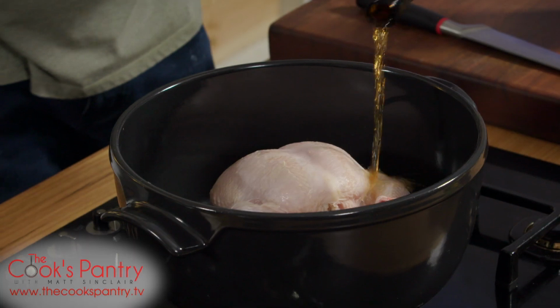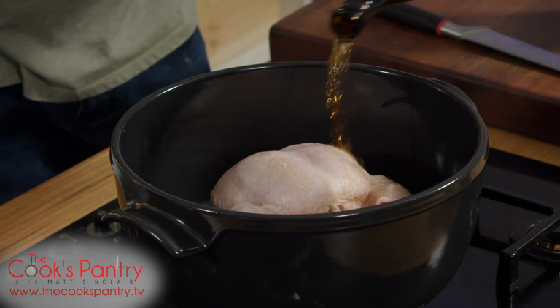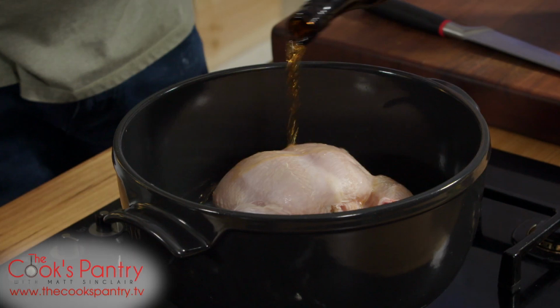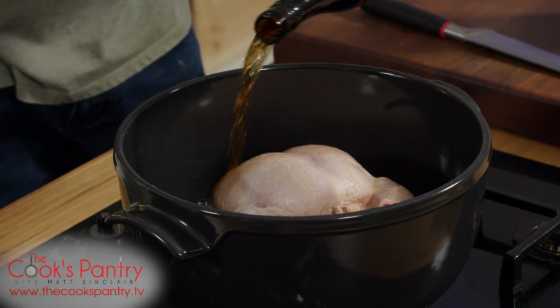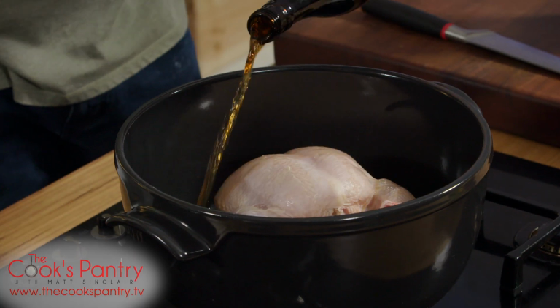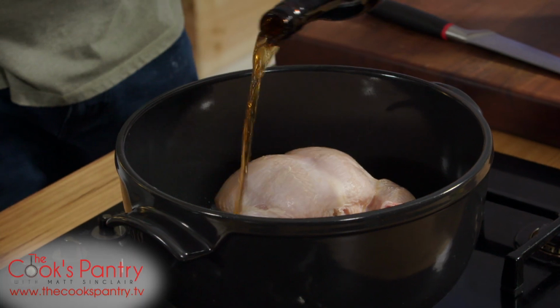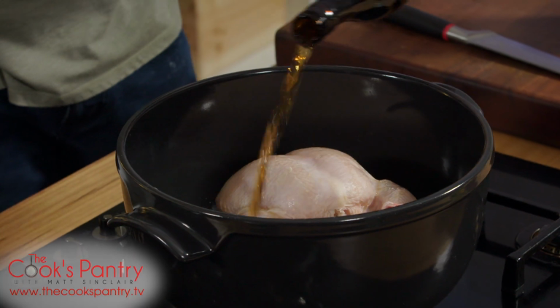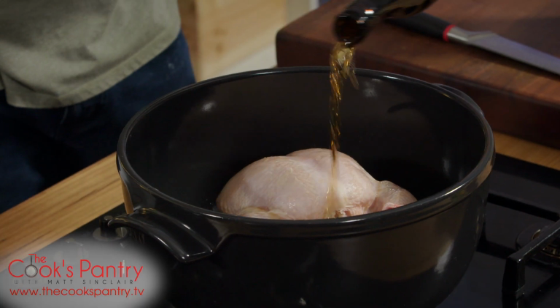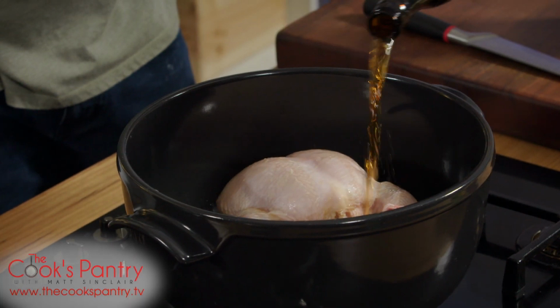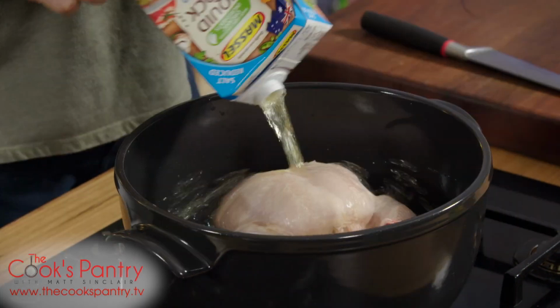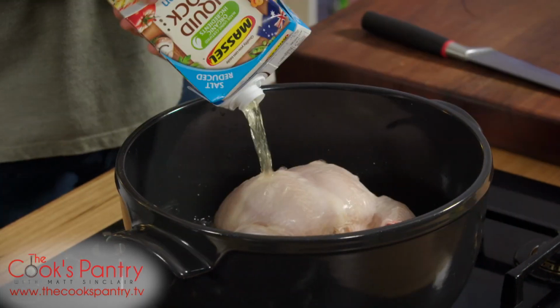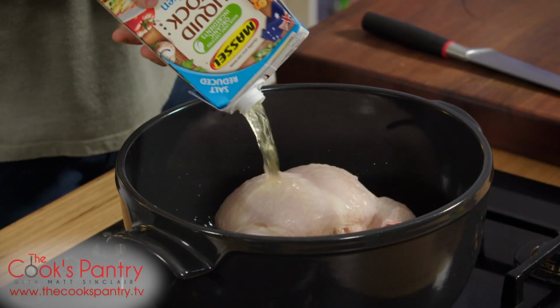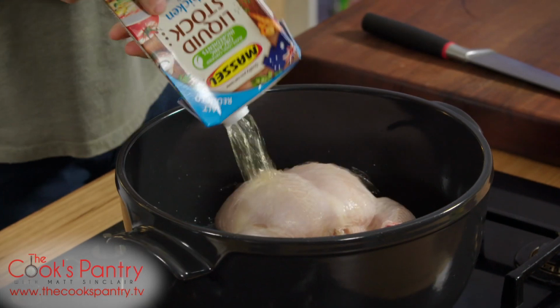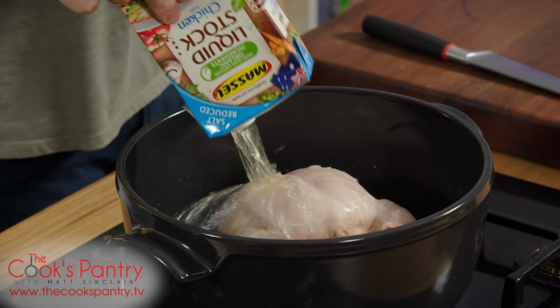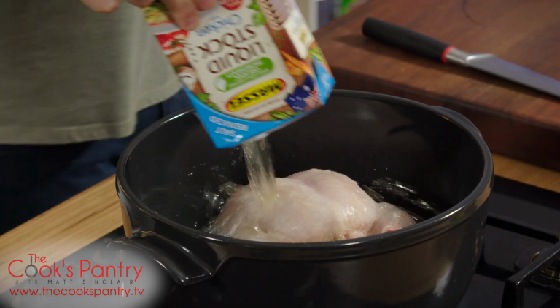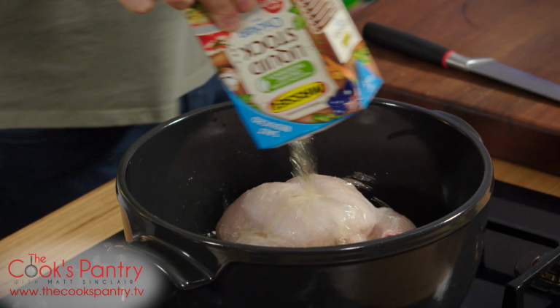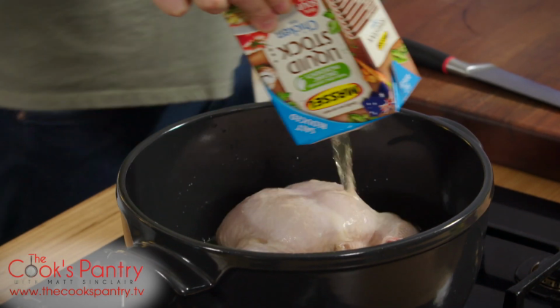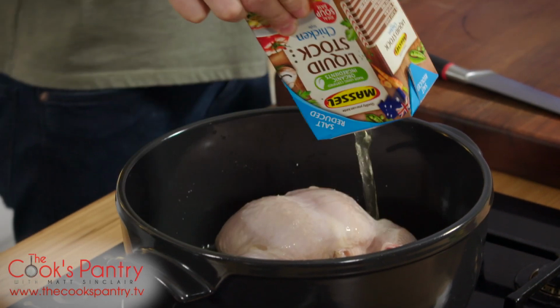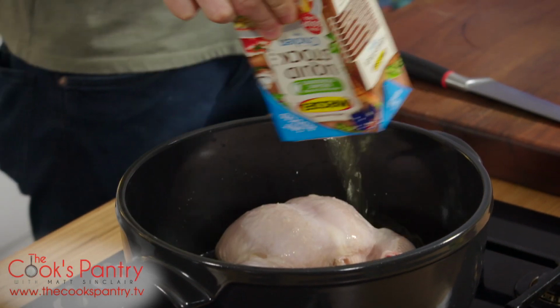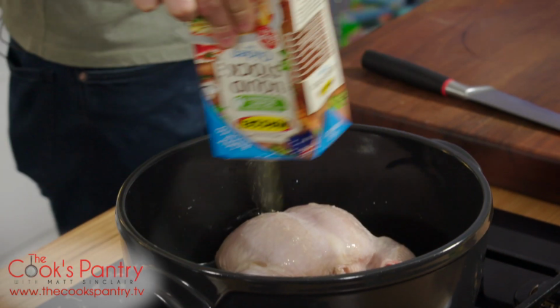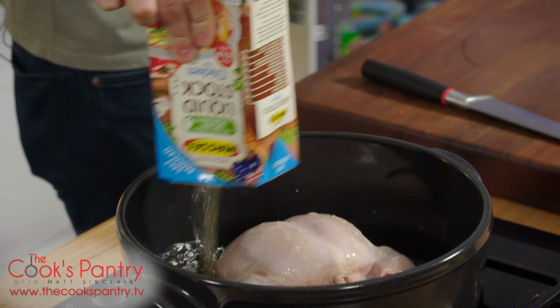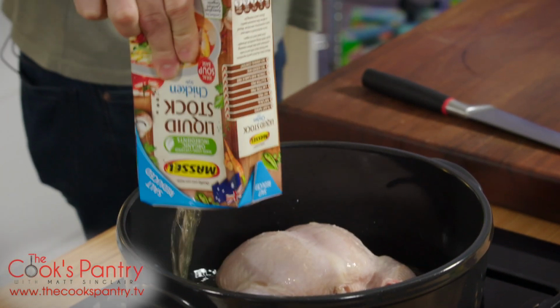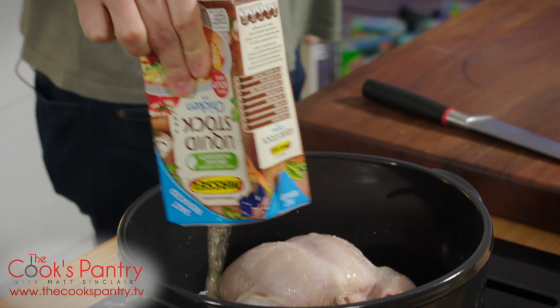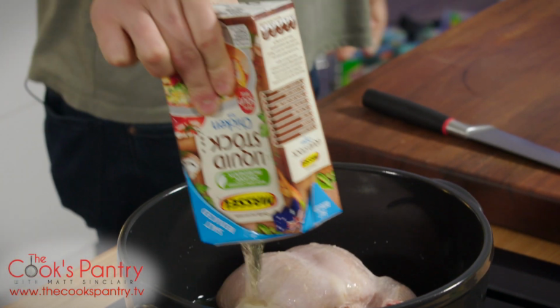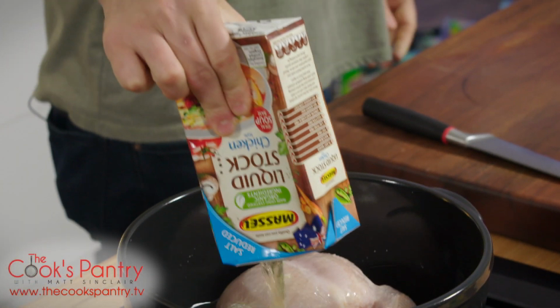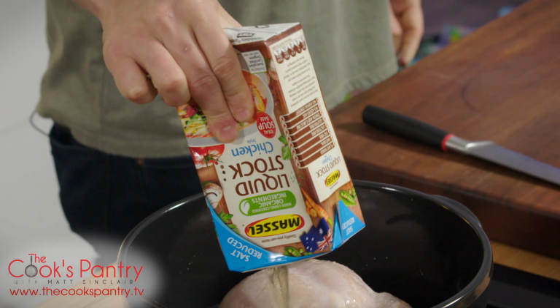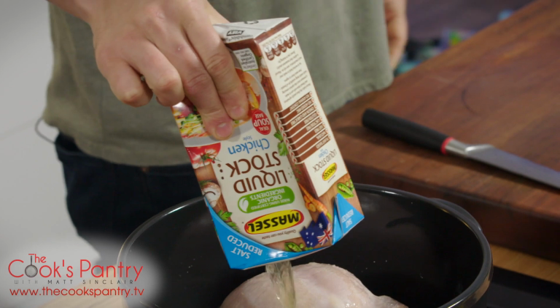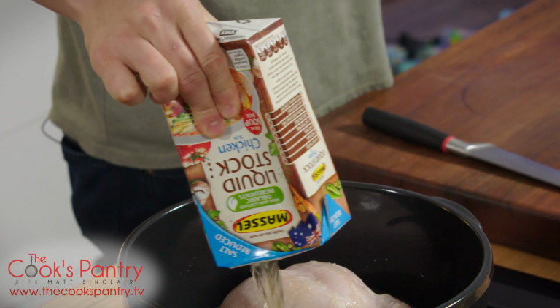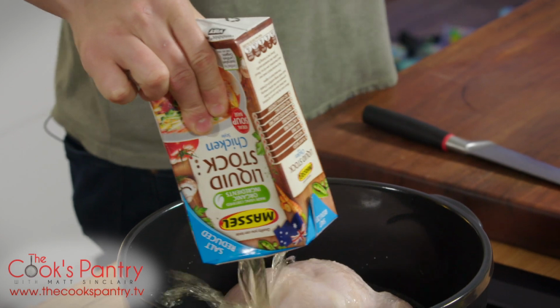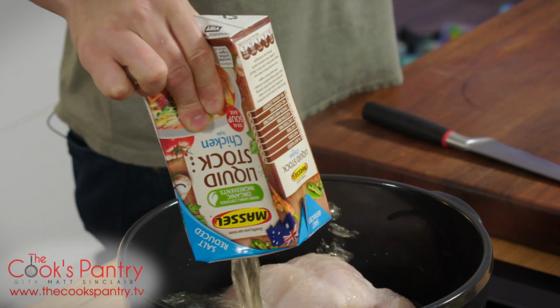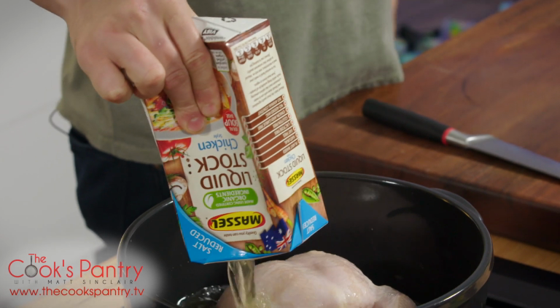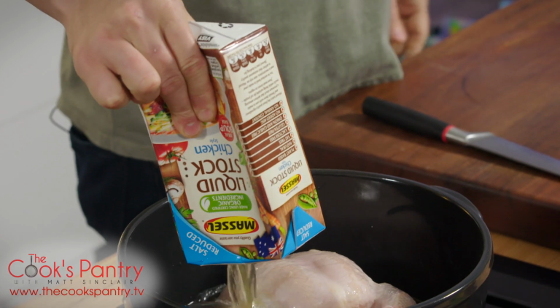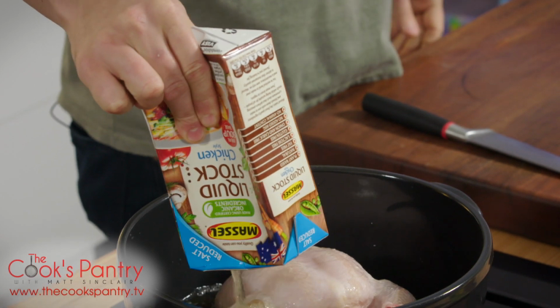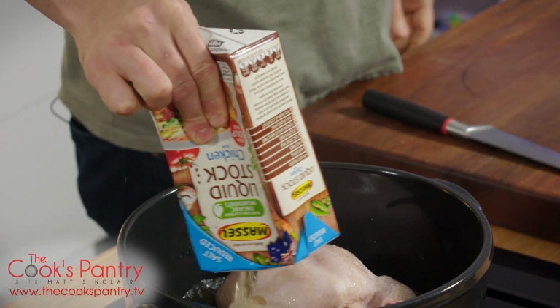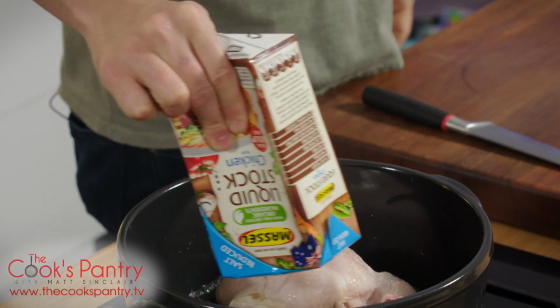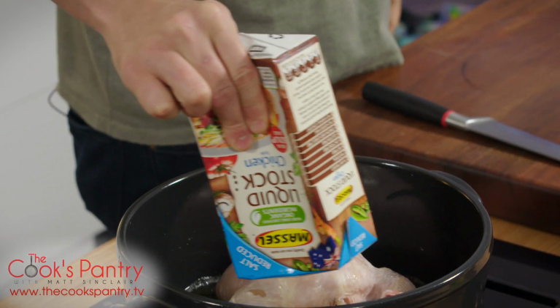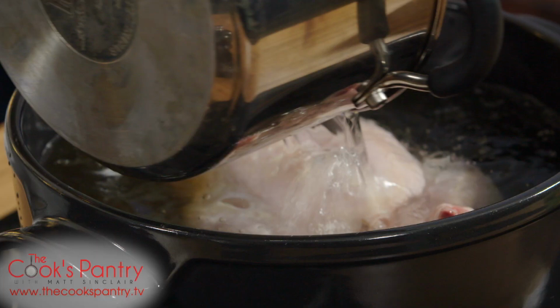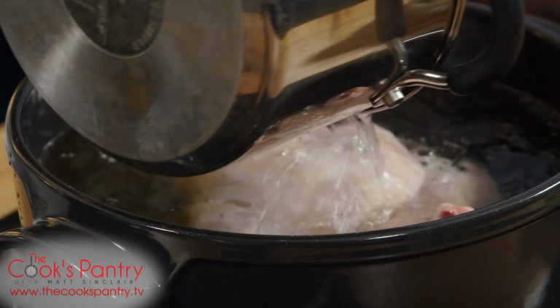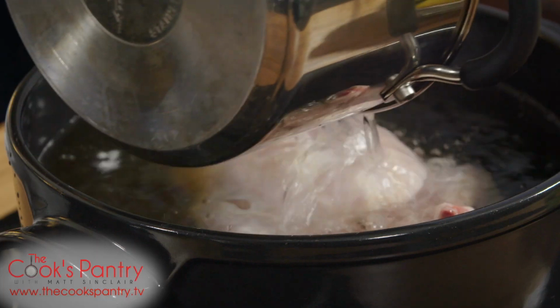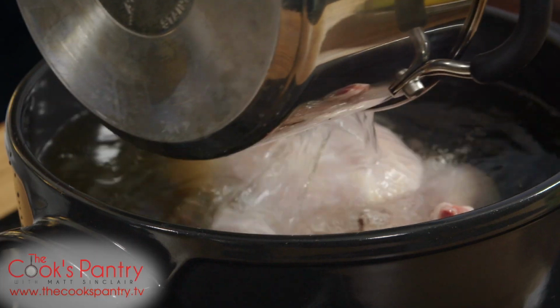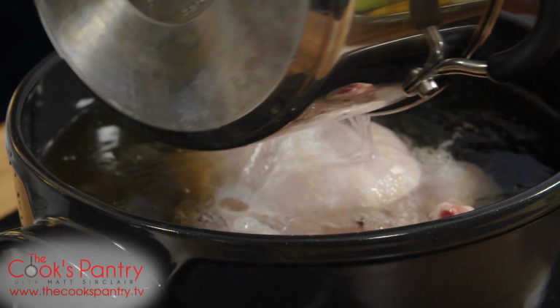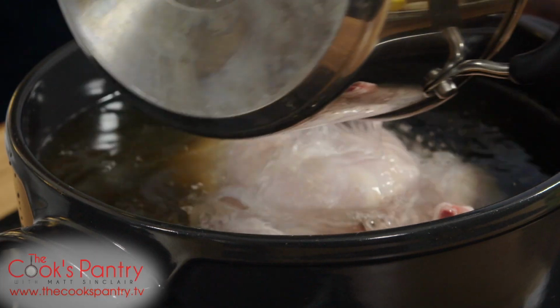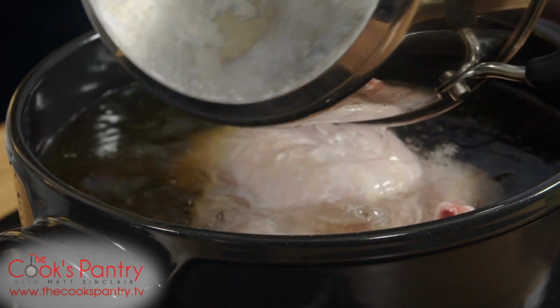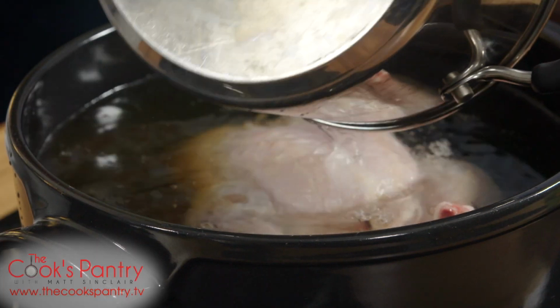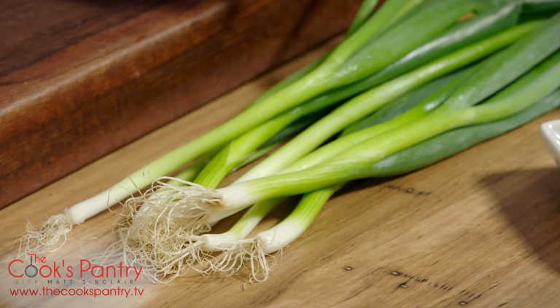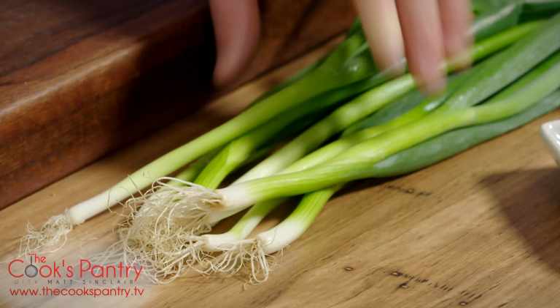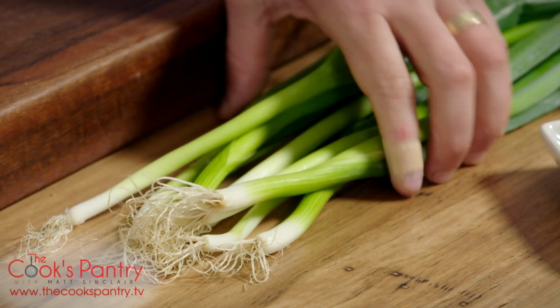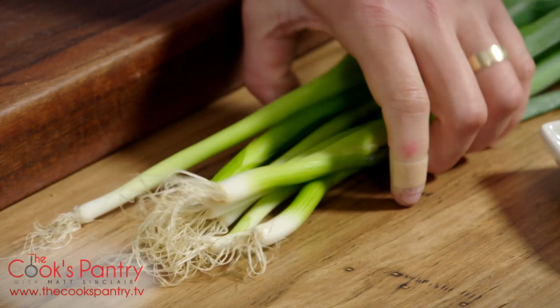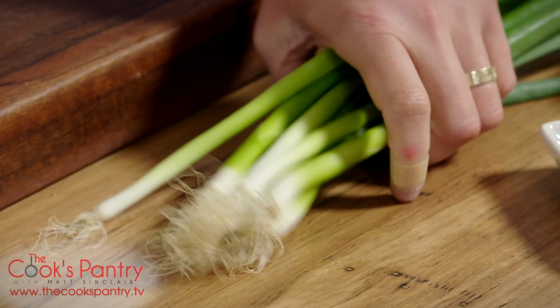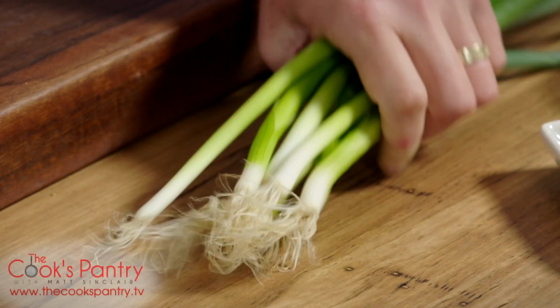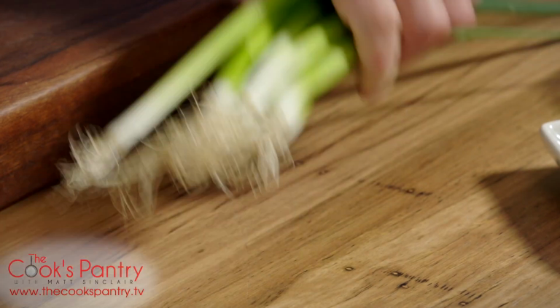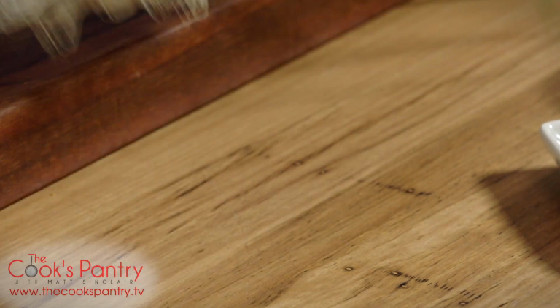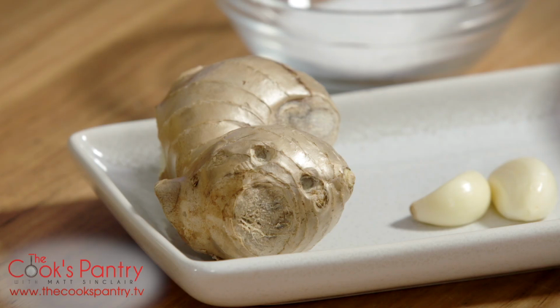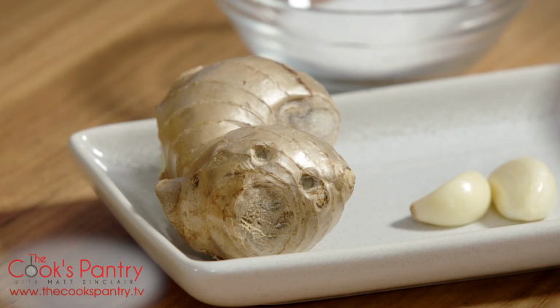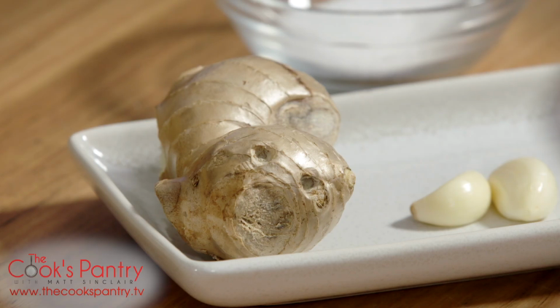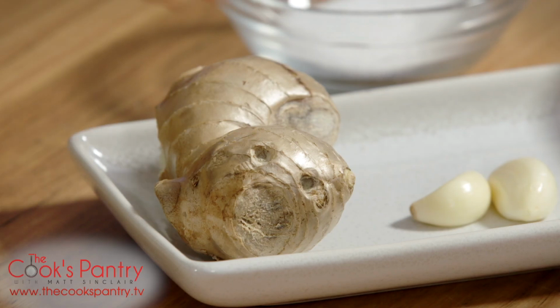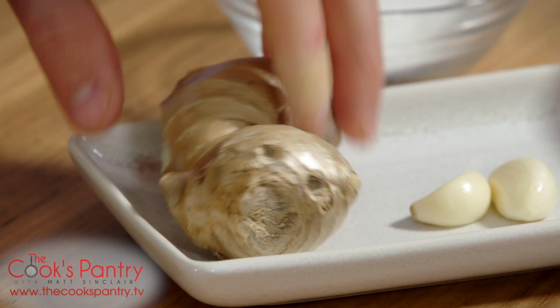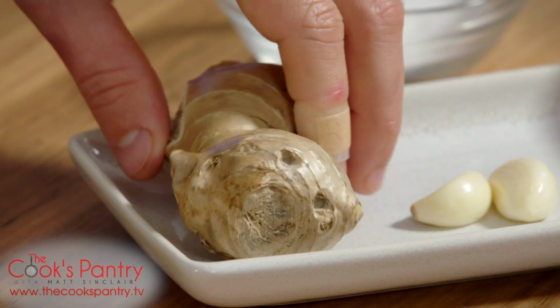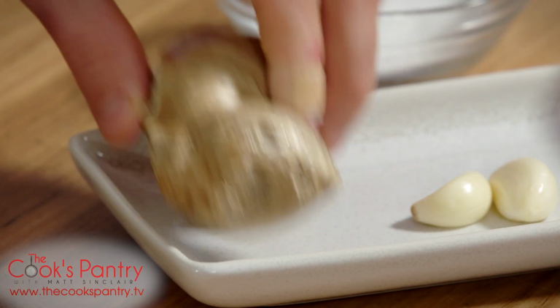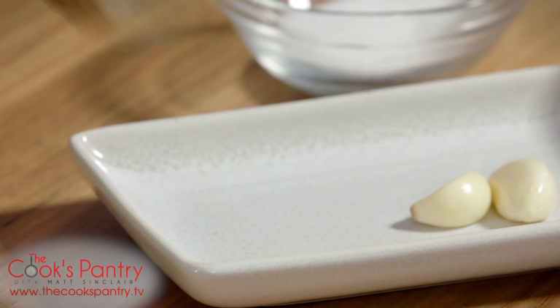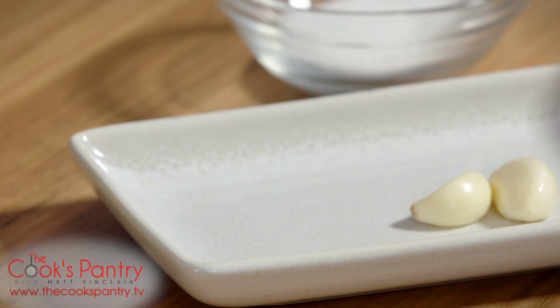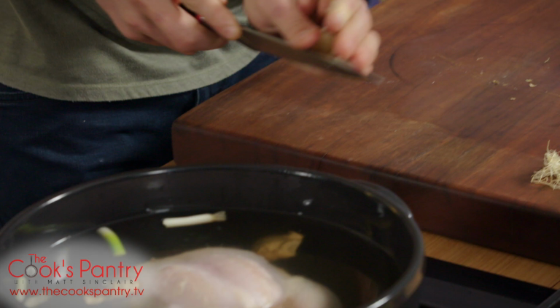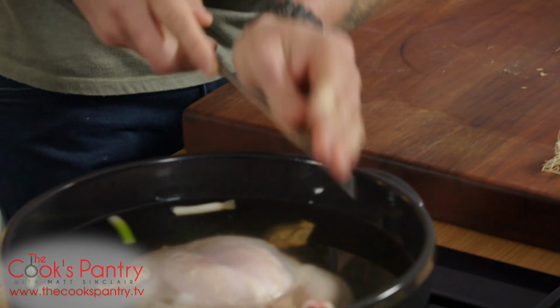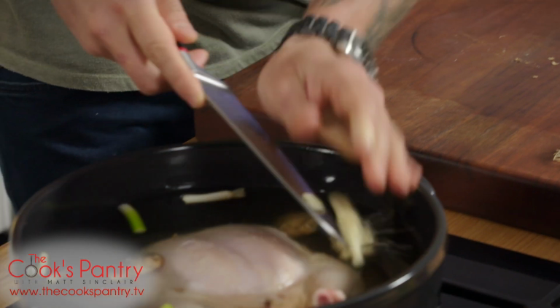So we've gone with the salt reduced stock. I'm sure you guys would have seen me use this stuff quite a fair bit — it just enables you to control the seasoning.